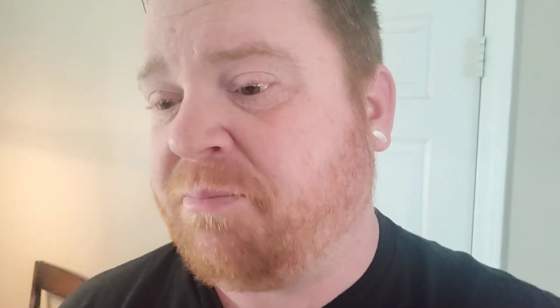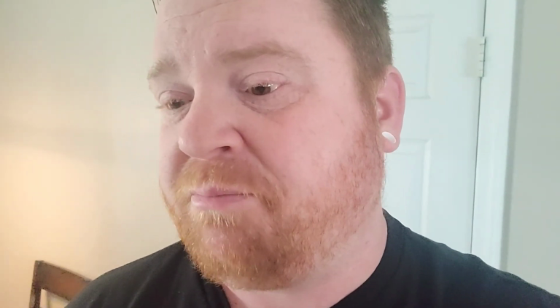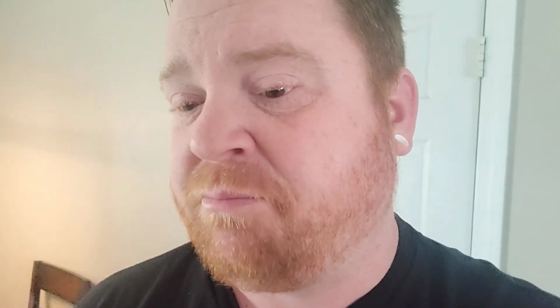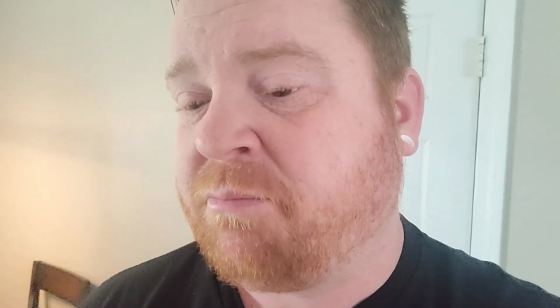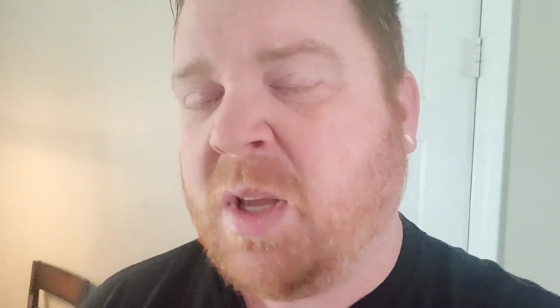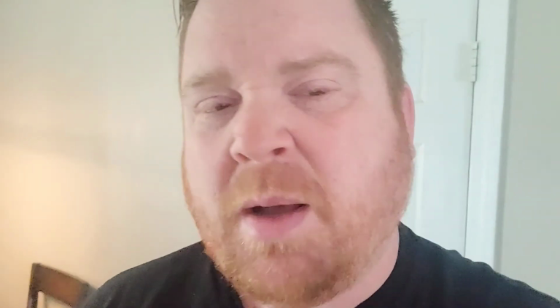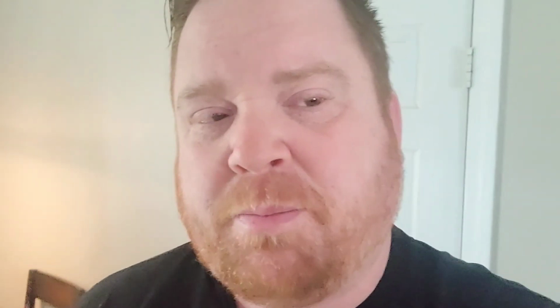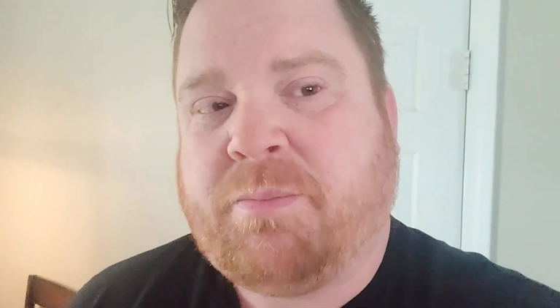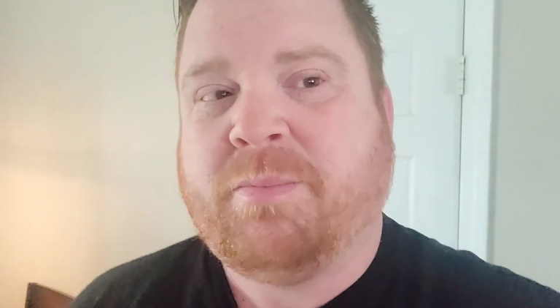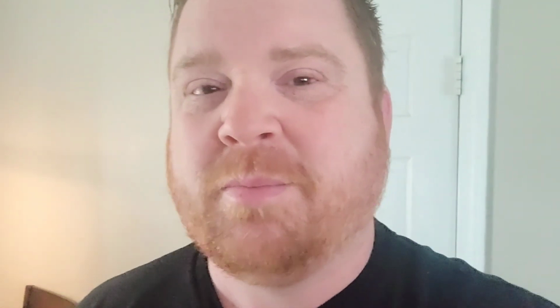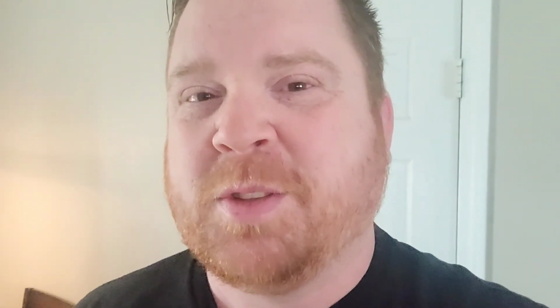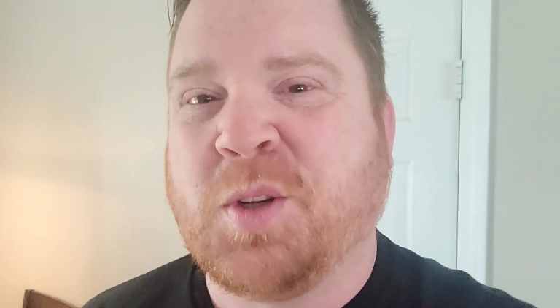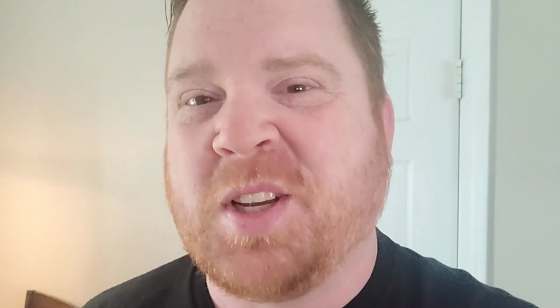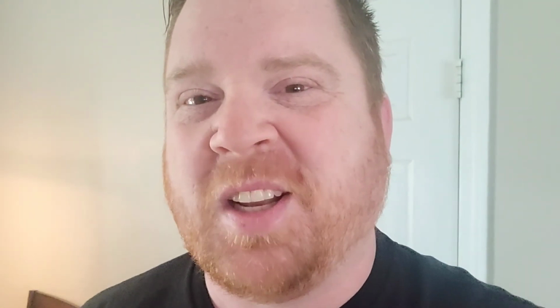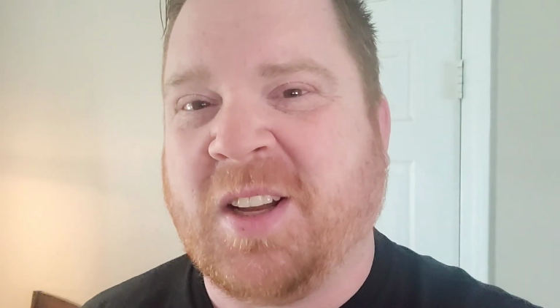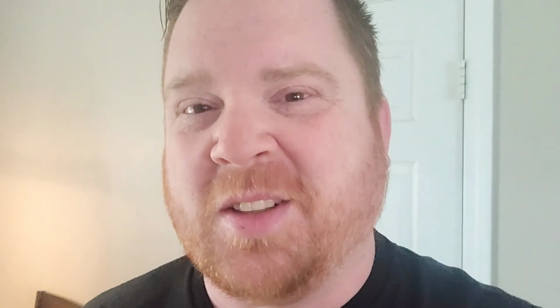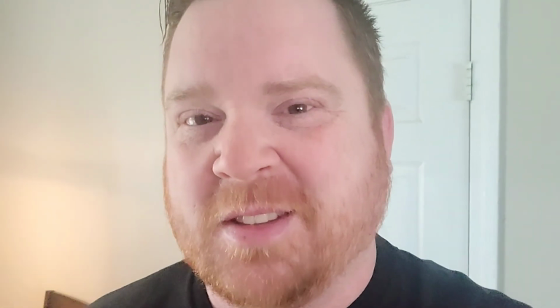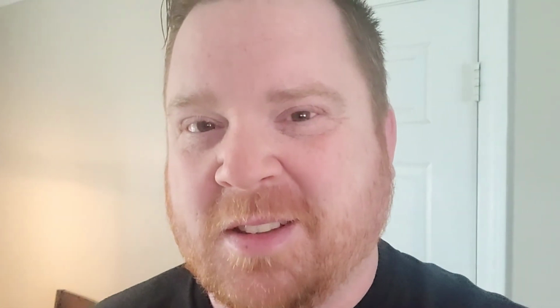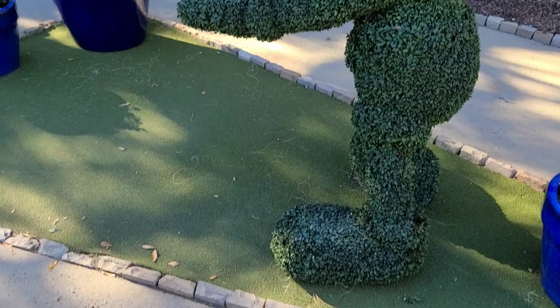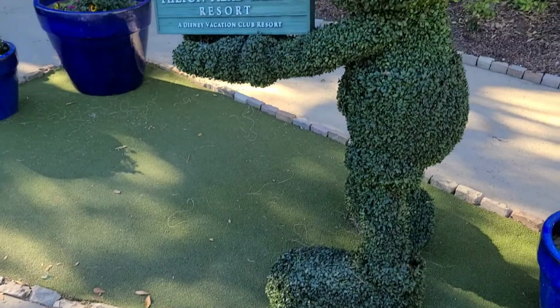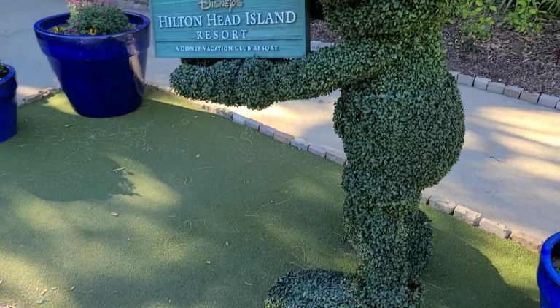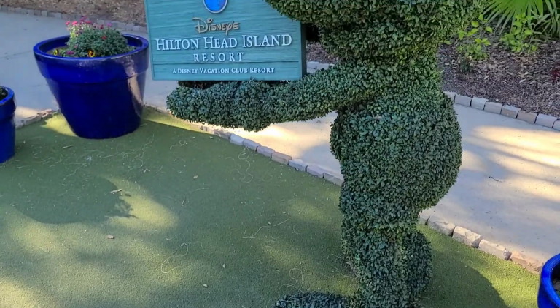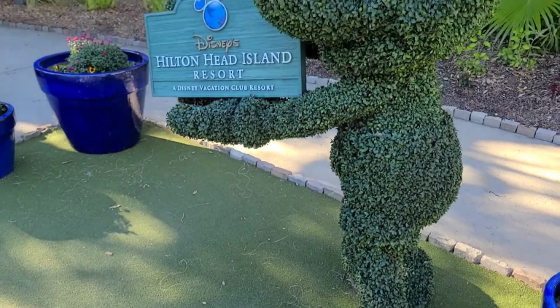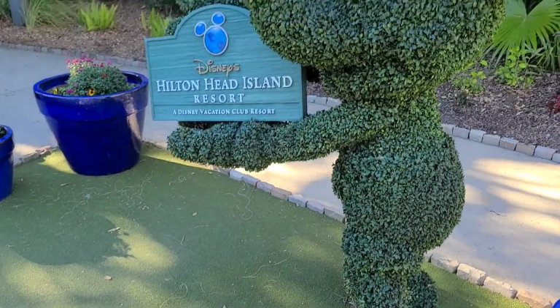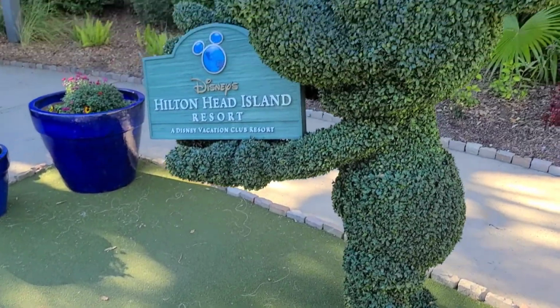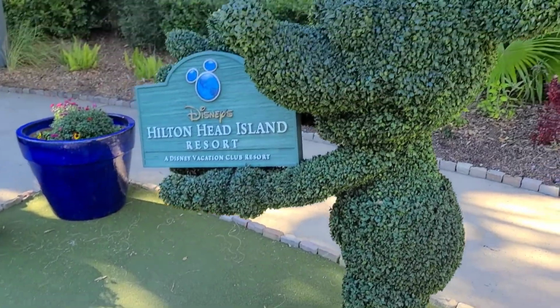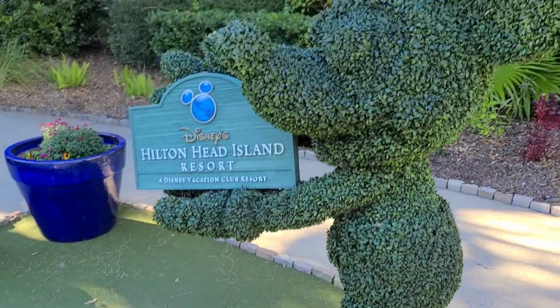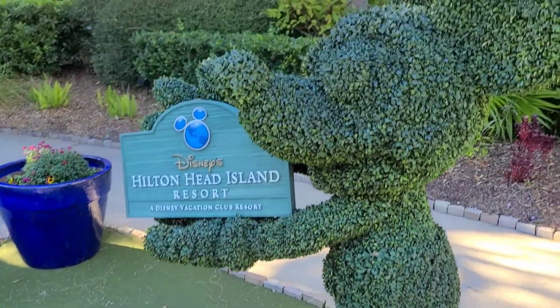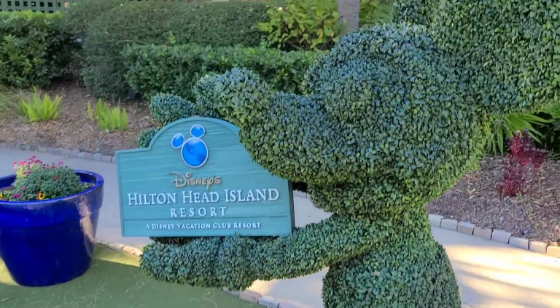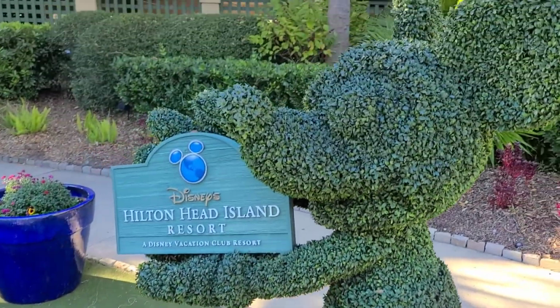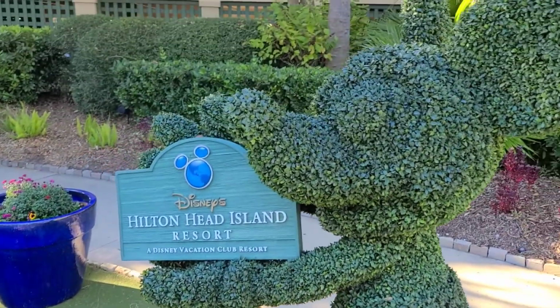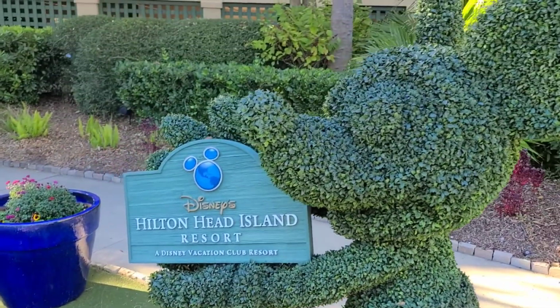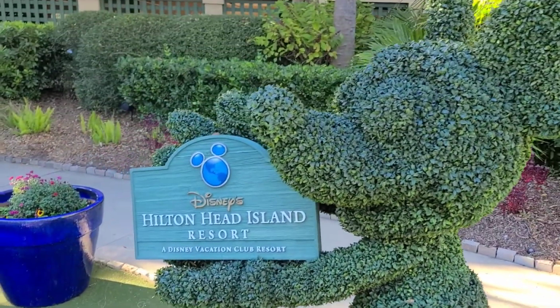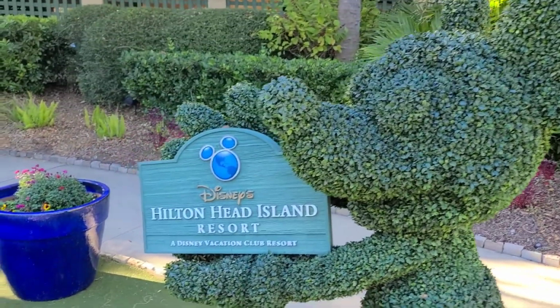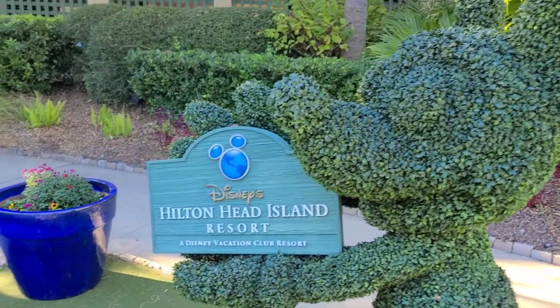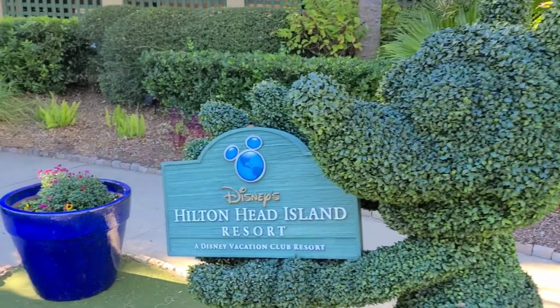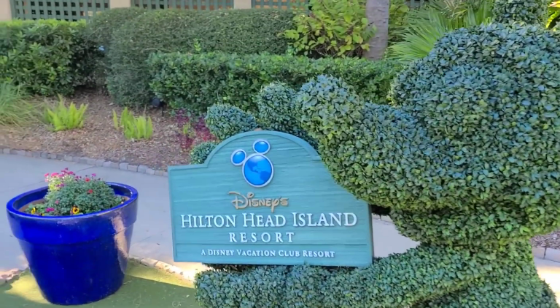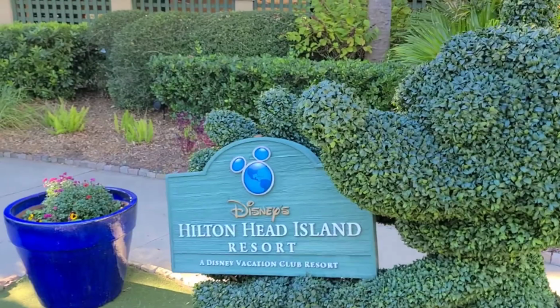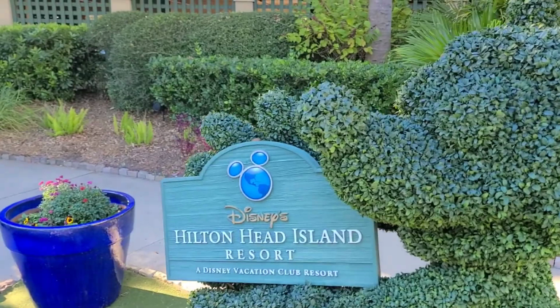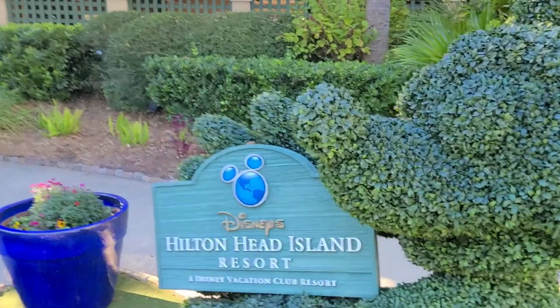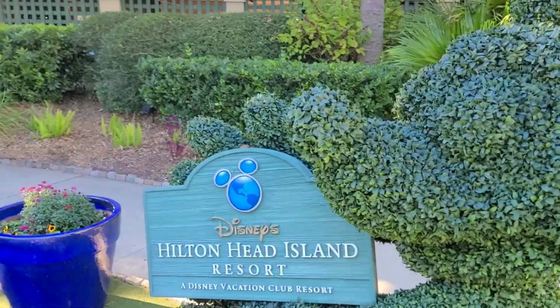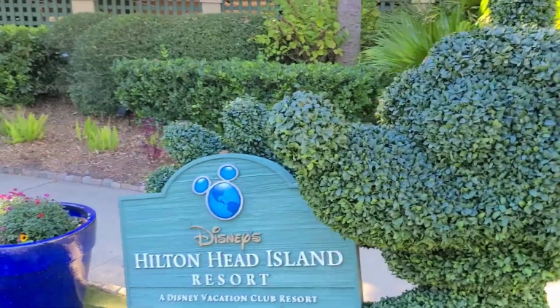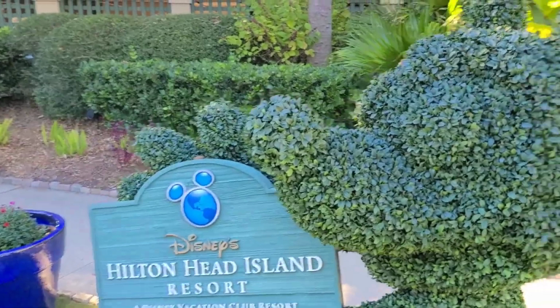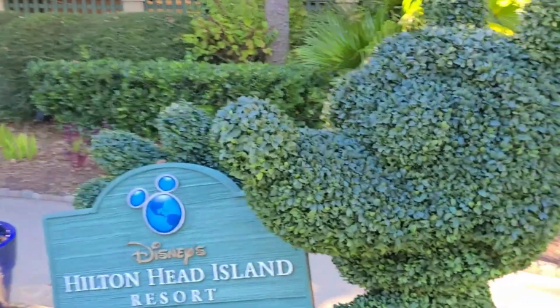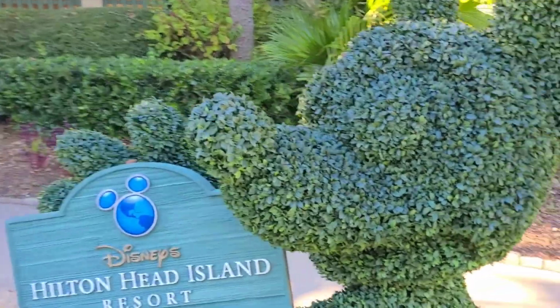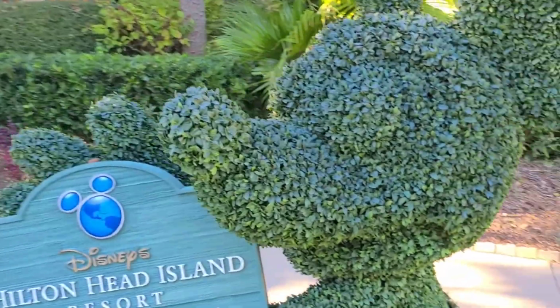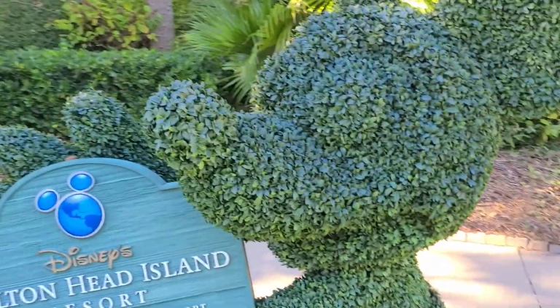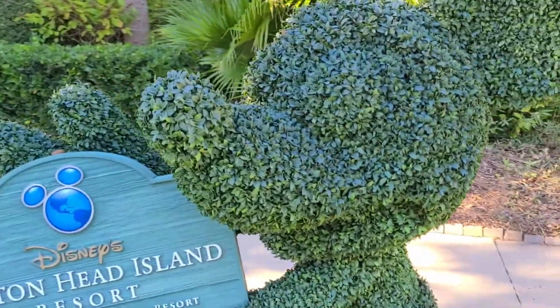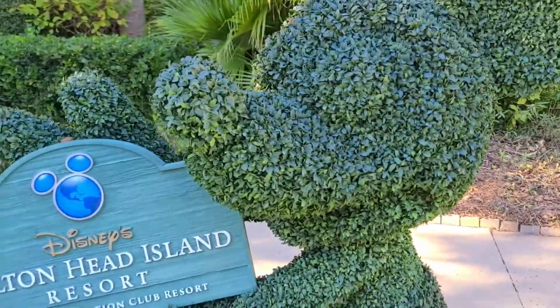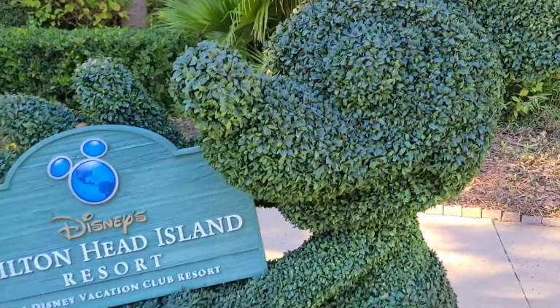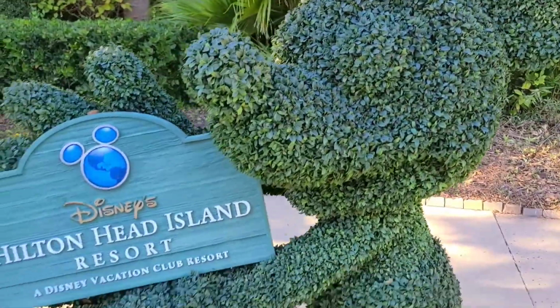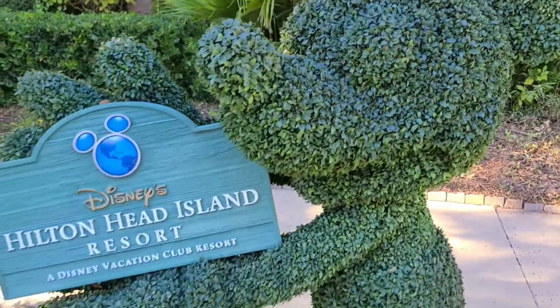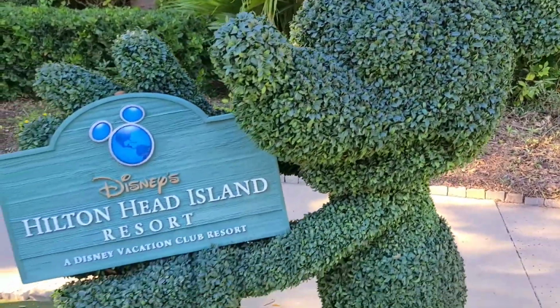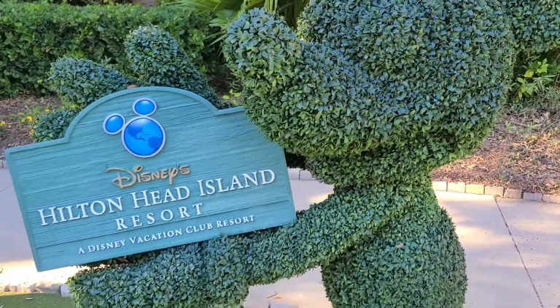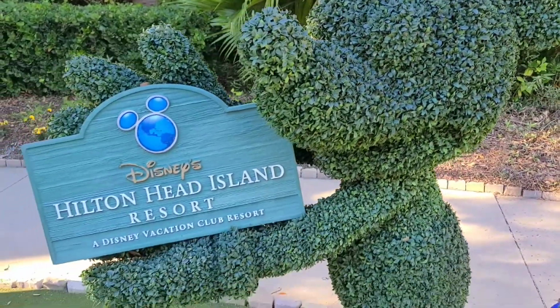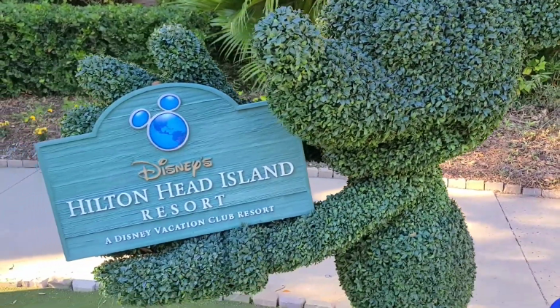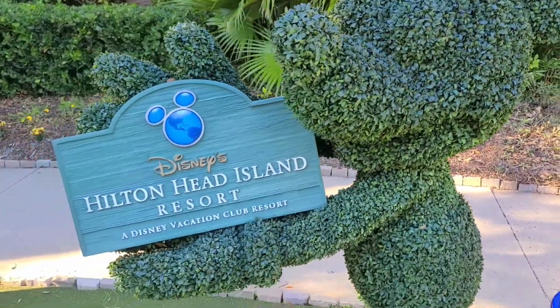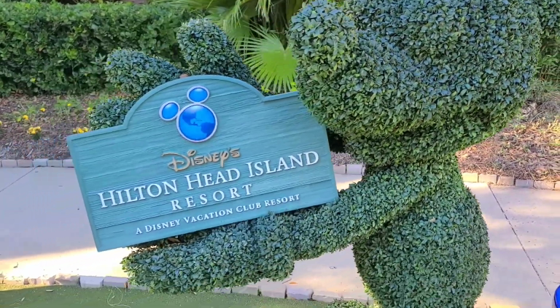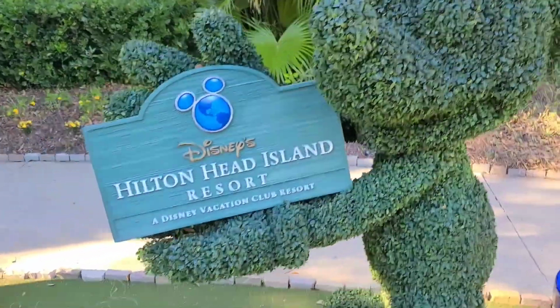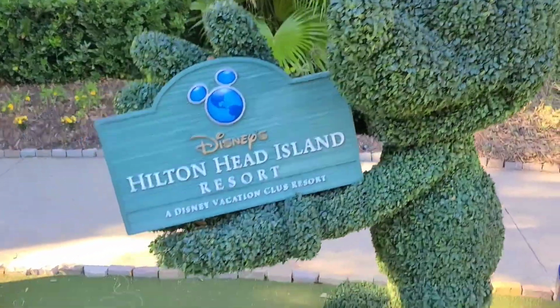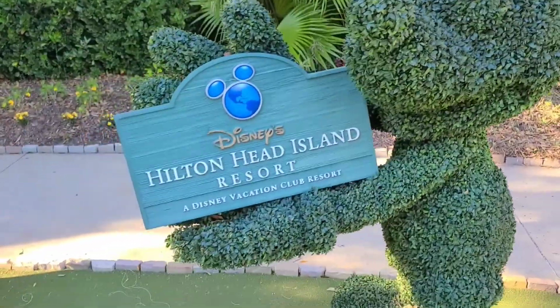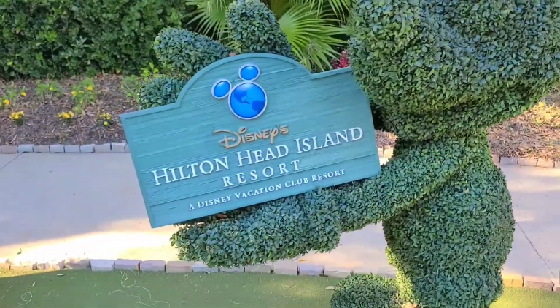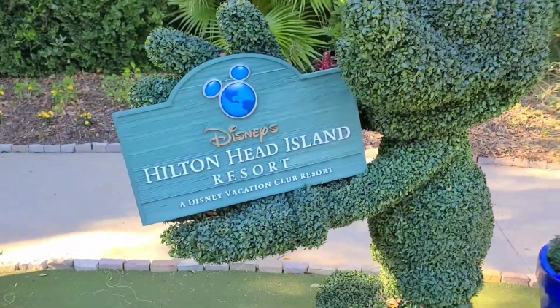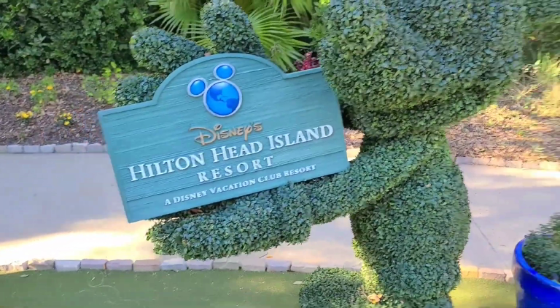So yeah, let's go check it out. Look at this little Mickey here - wow!